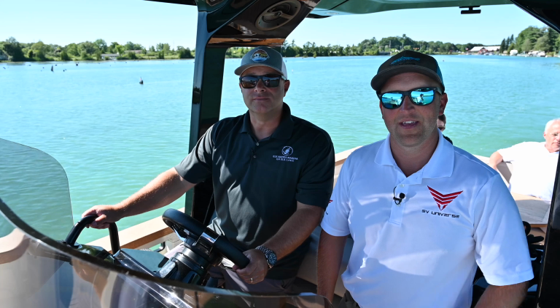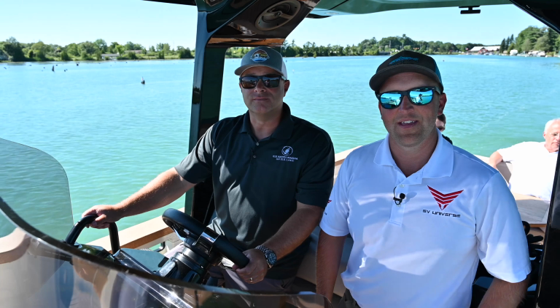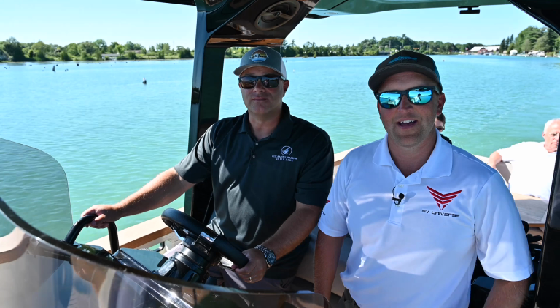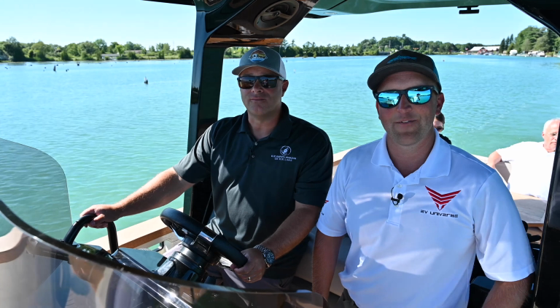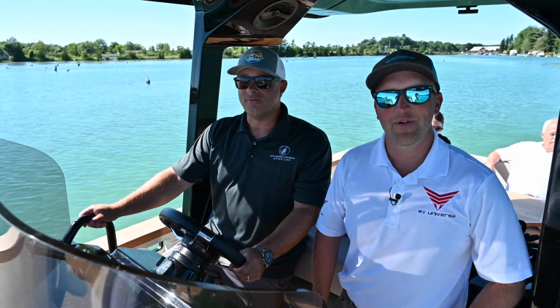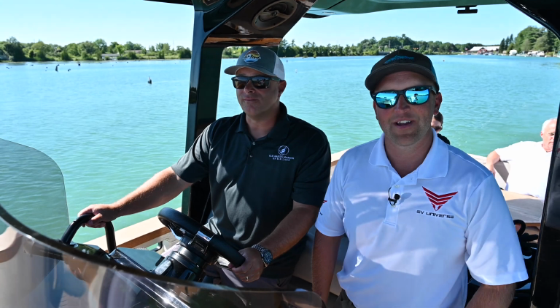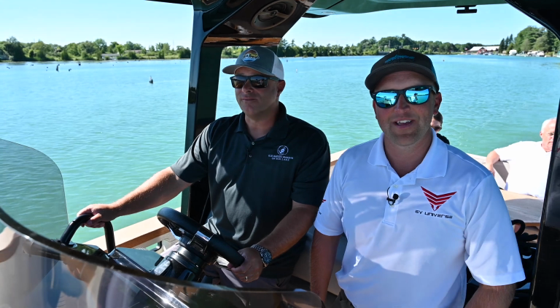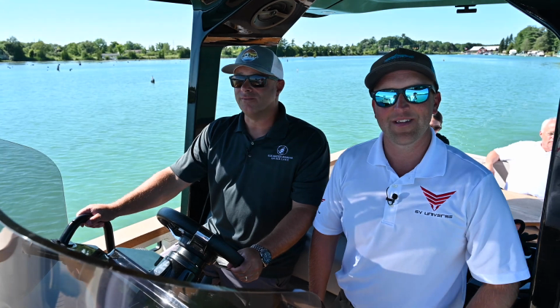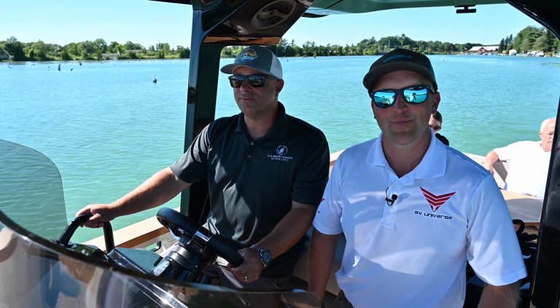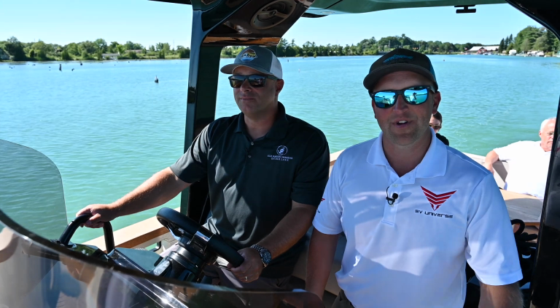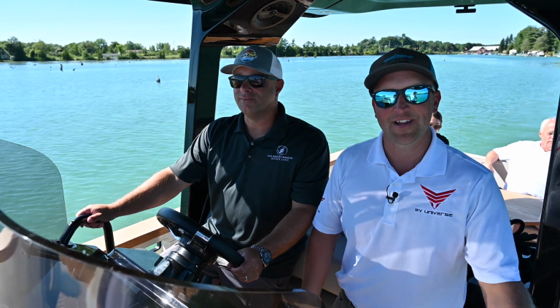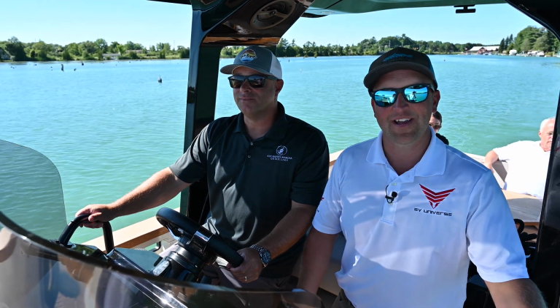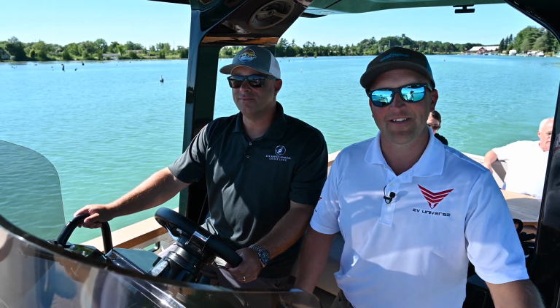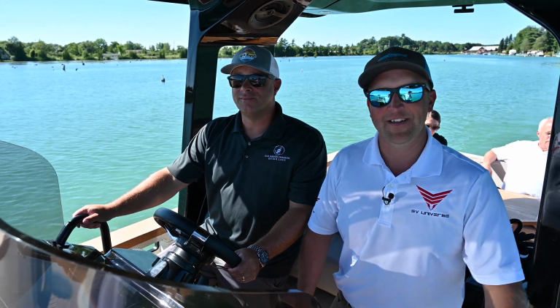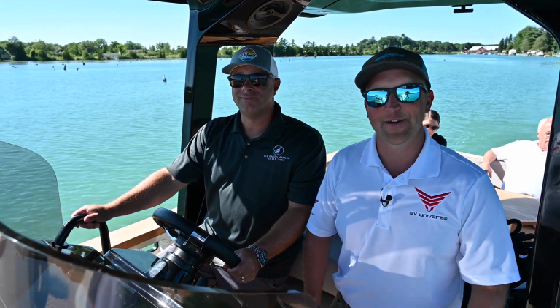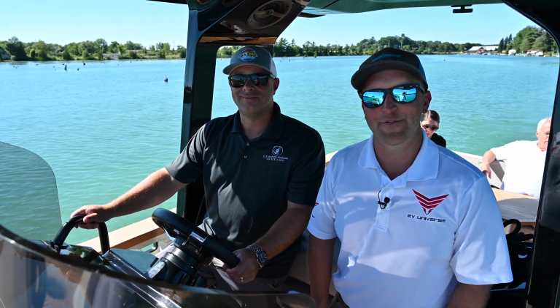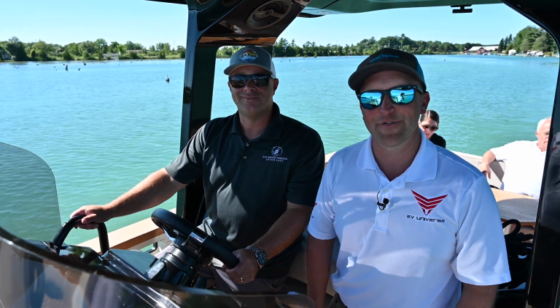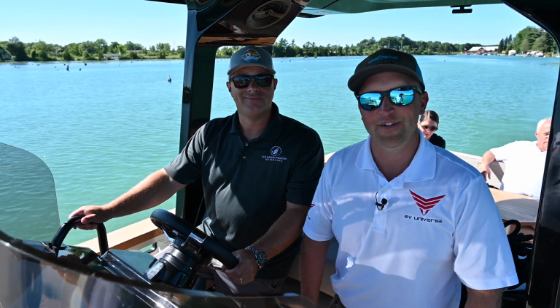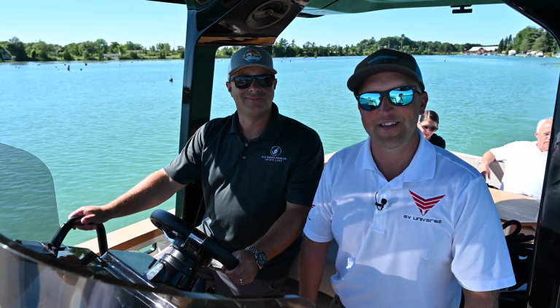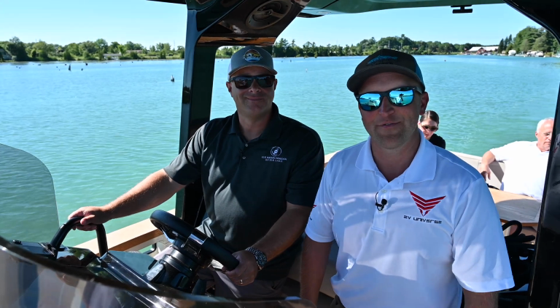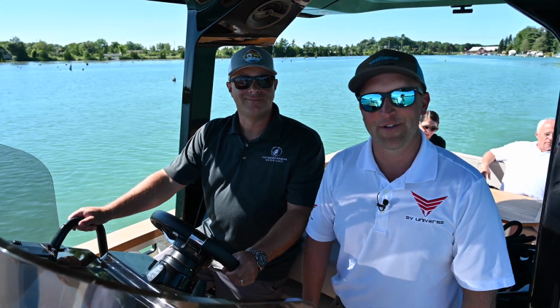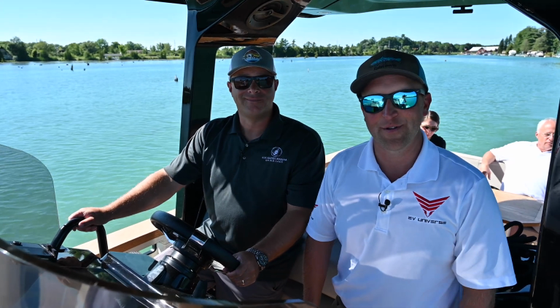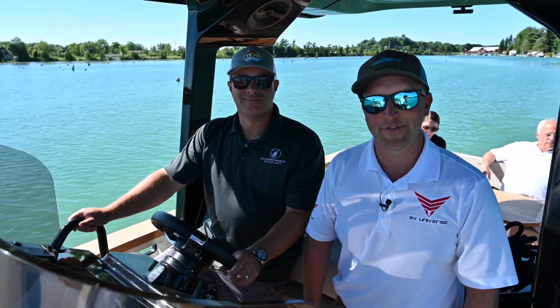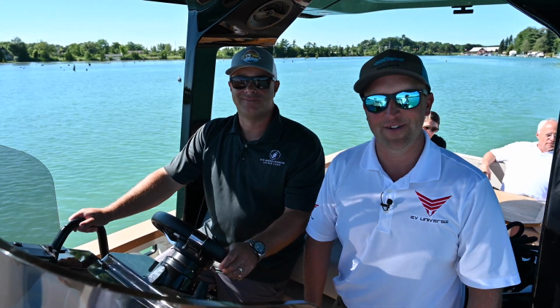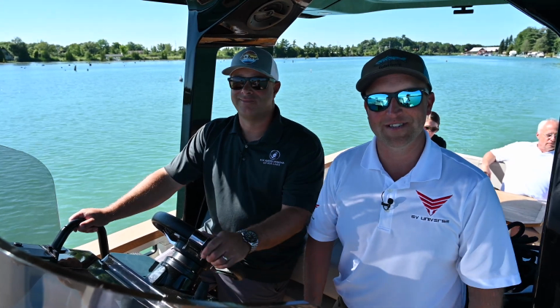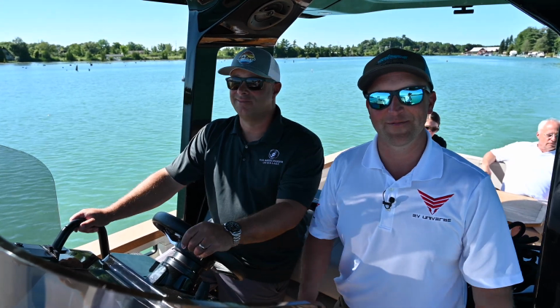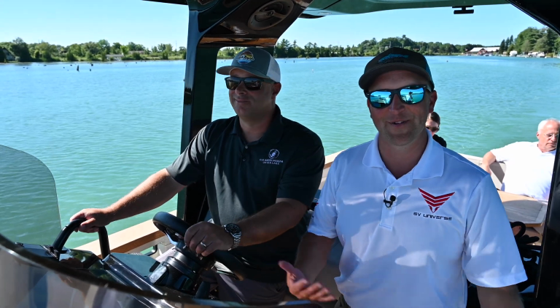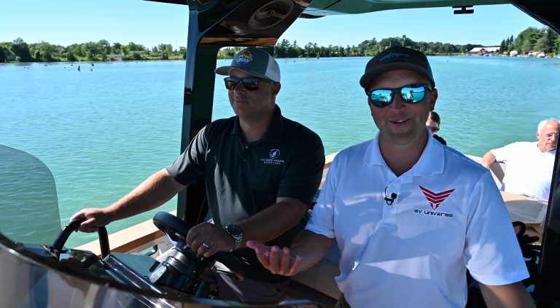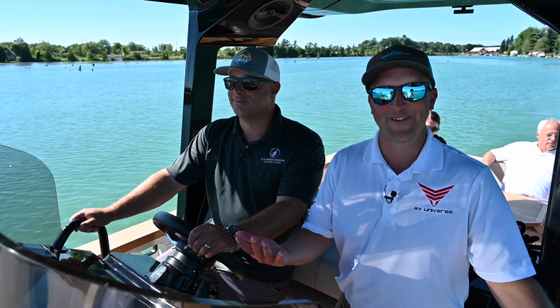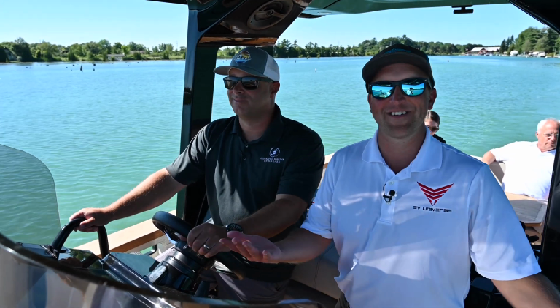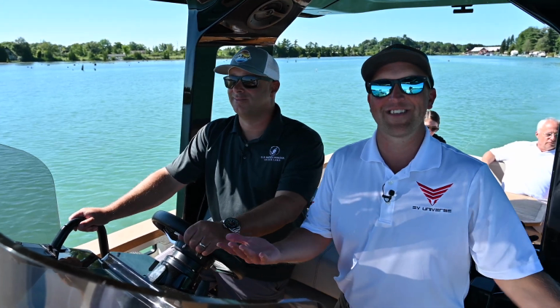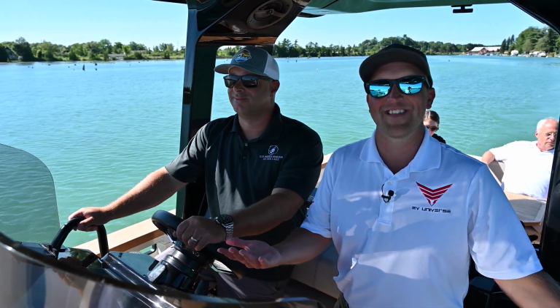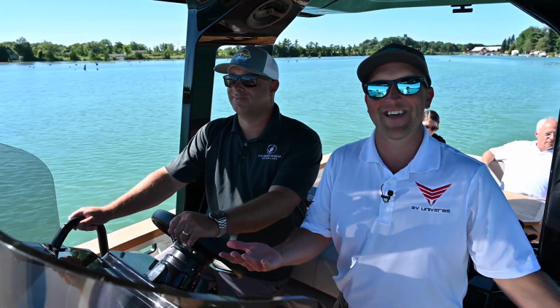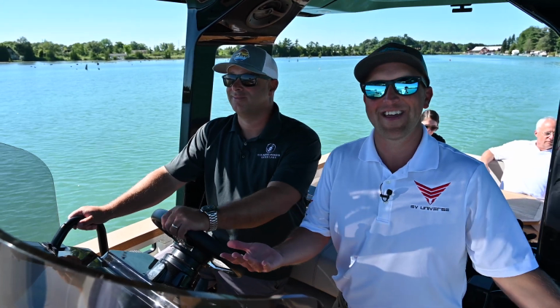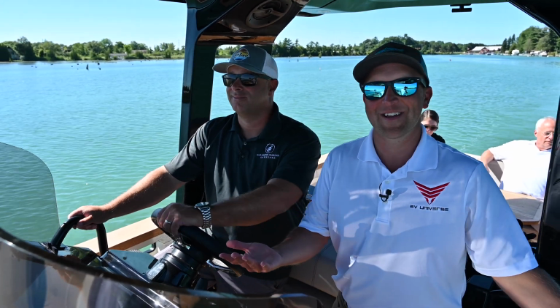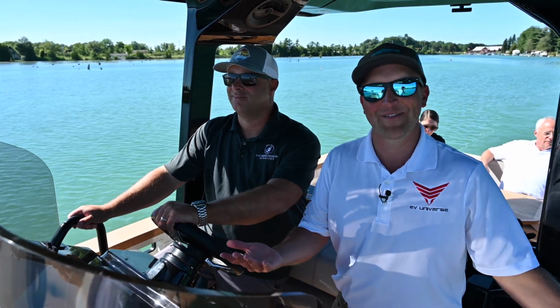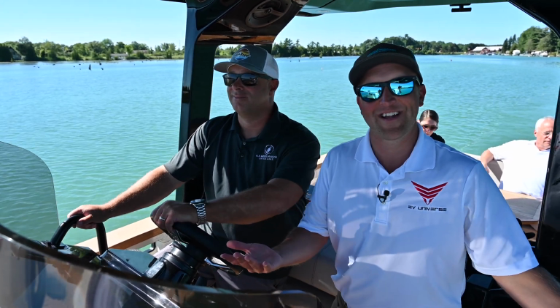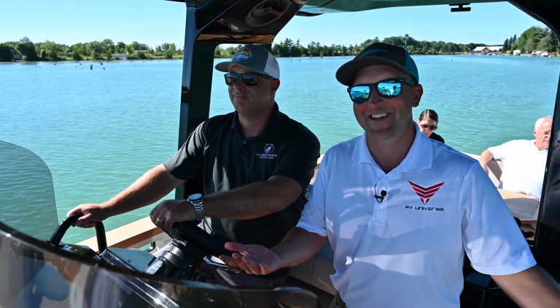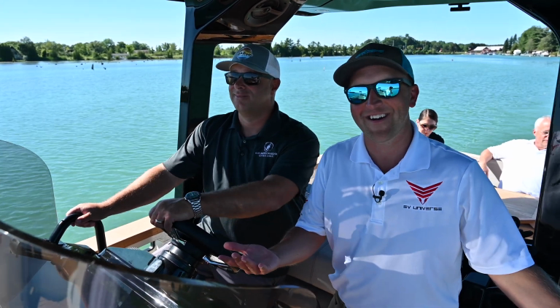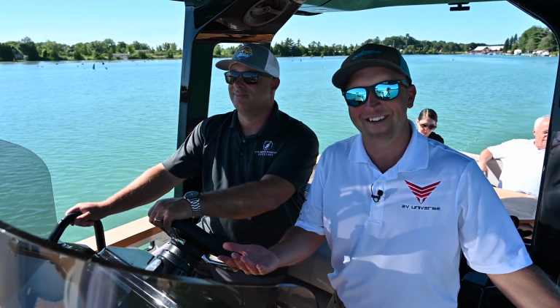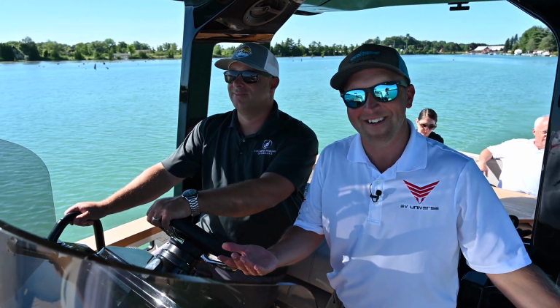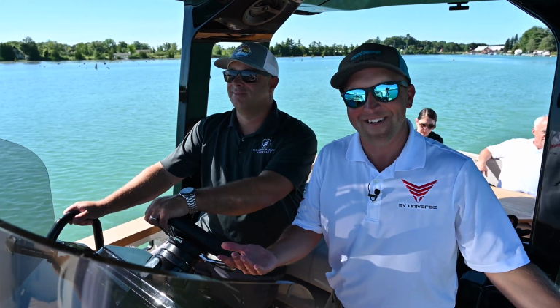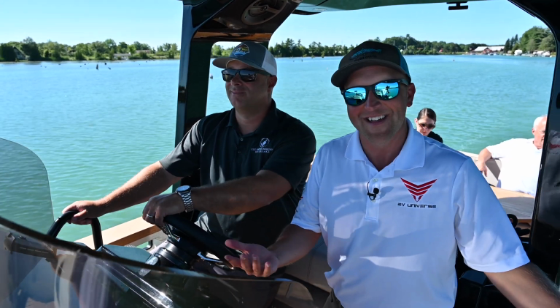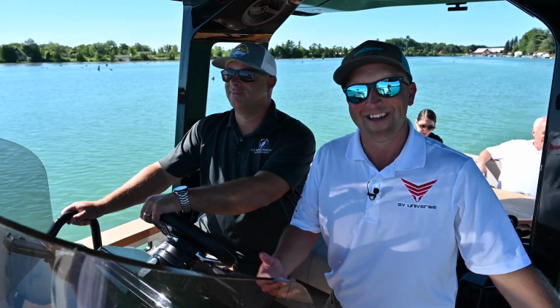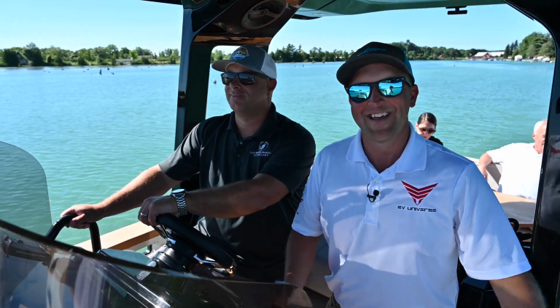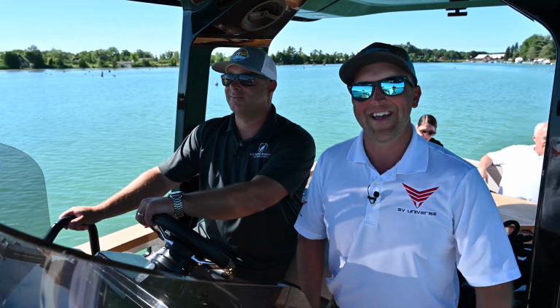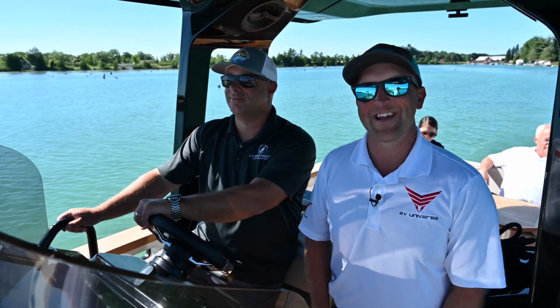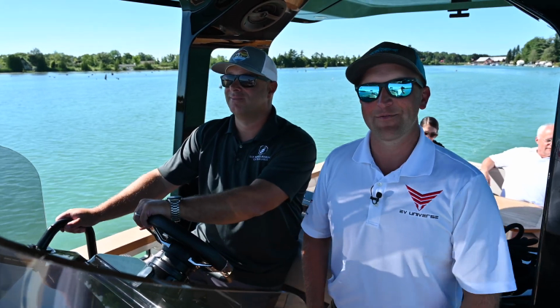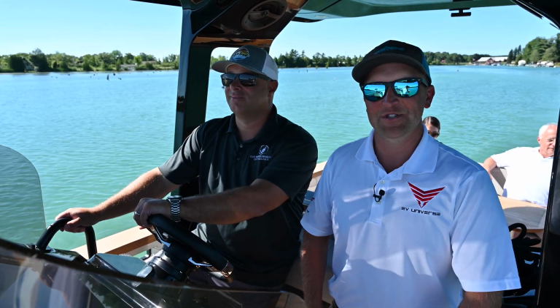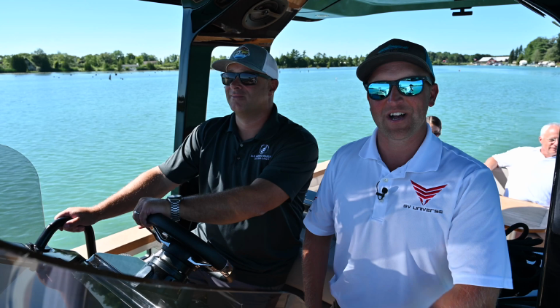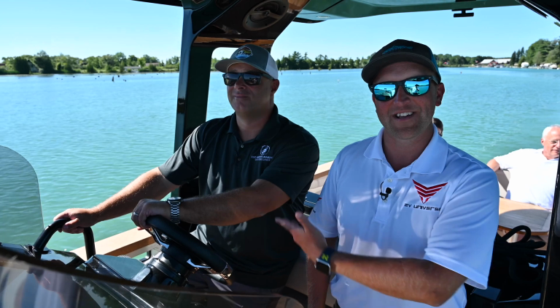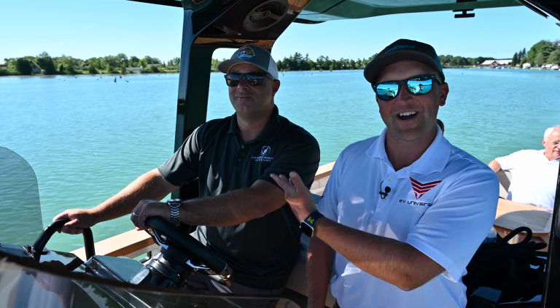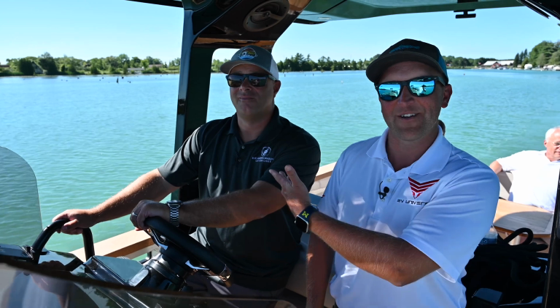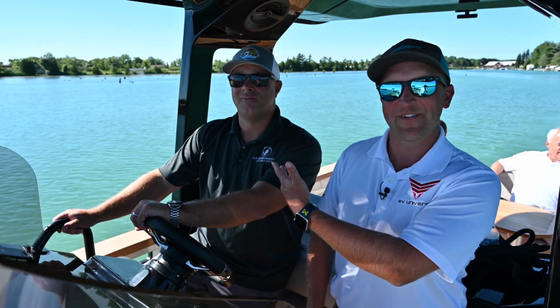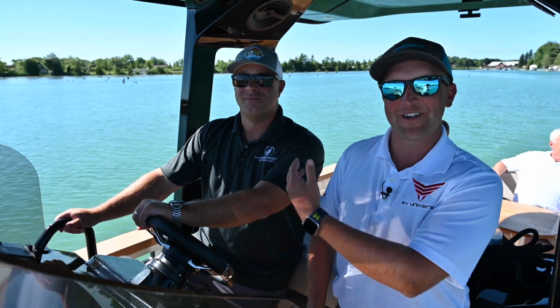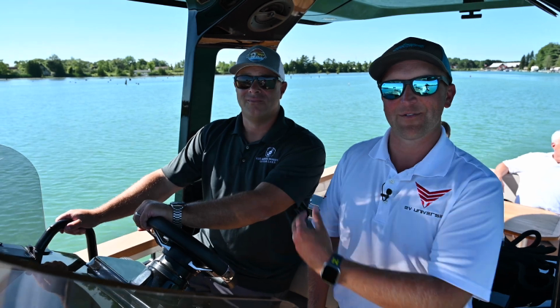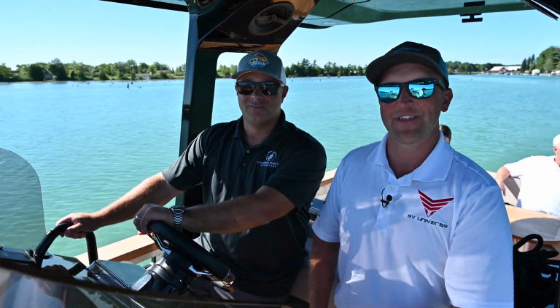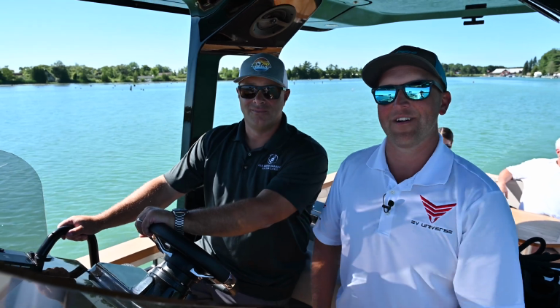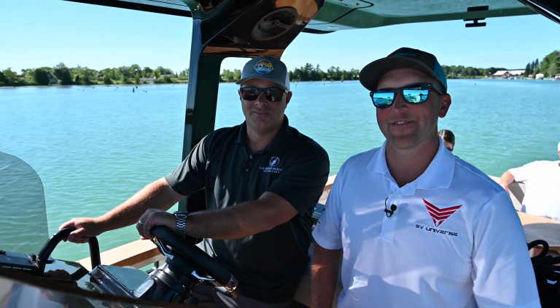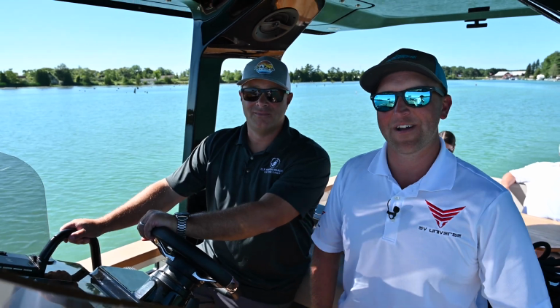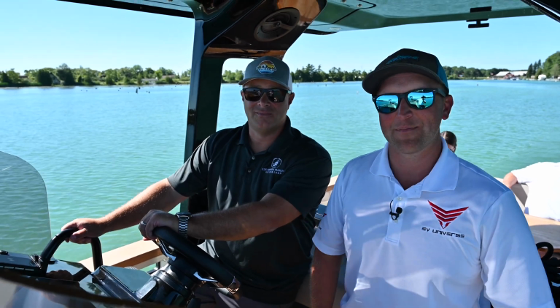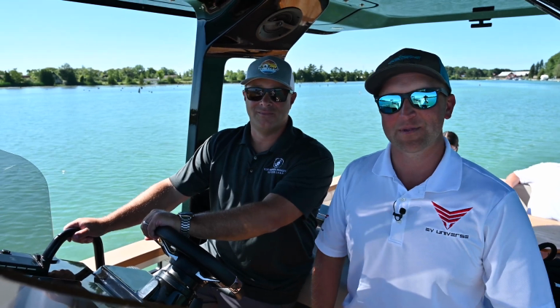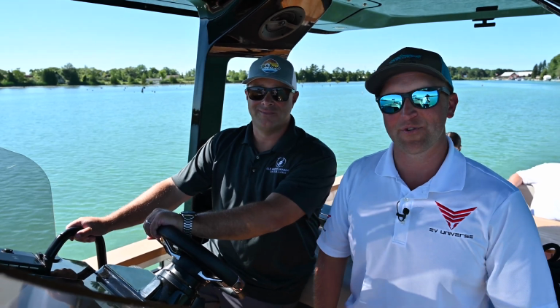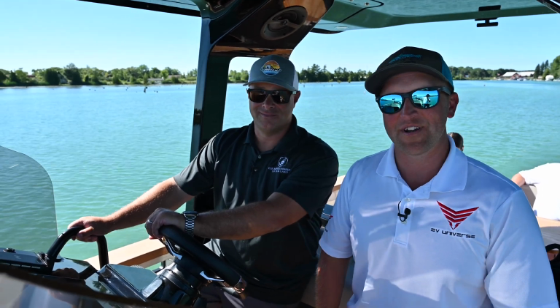Hi everybody, Brian Colley here for EV Universe and we're out on the lake! We're not in a car! And I'm with John Conrad with the Elk Rapids Marina.